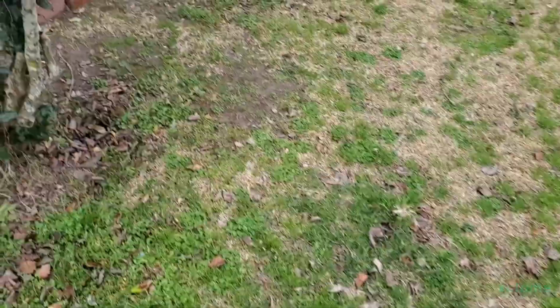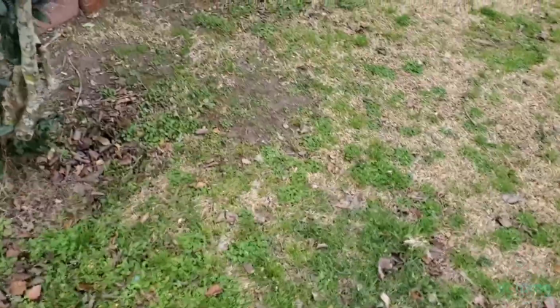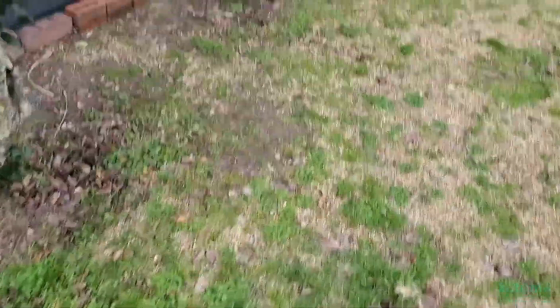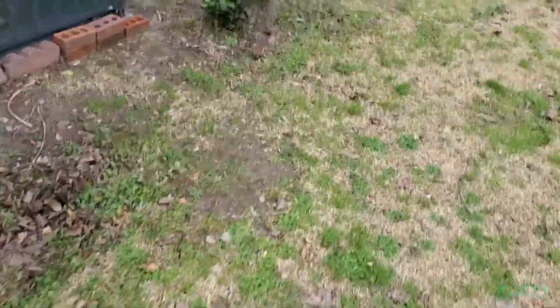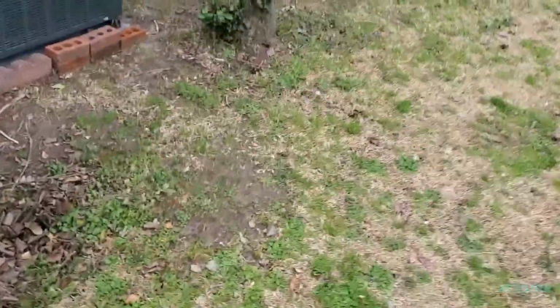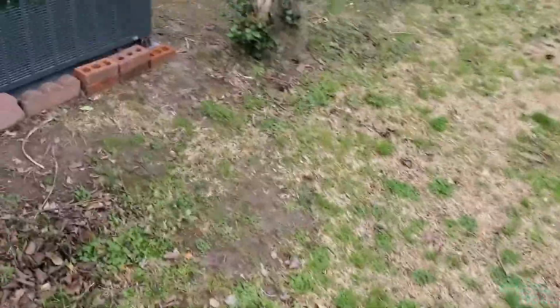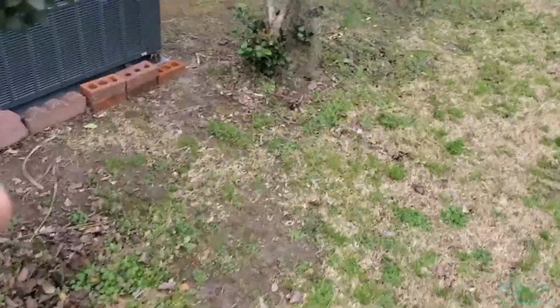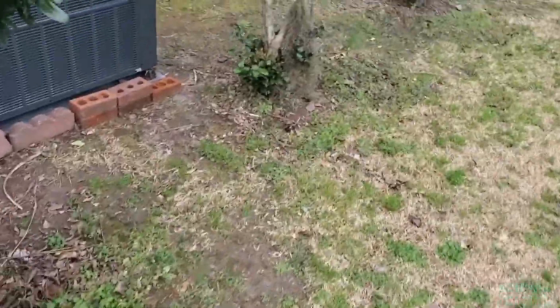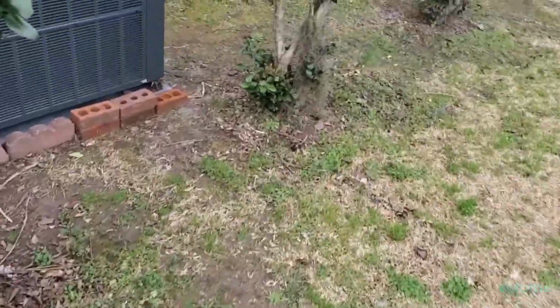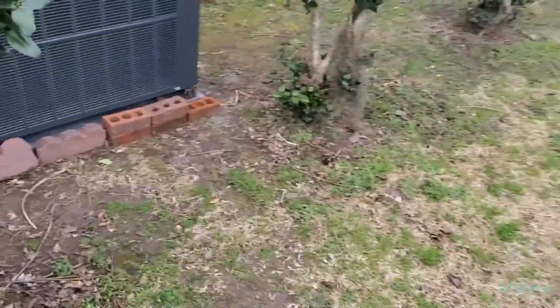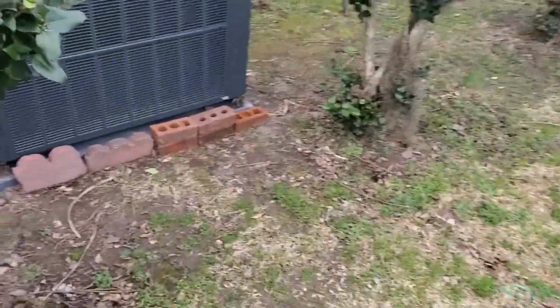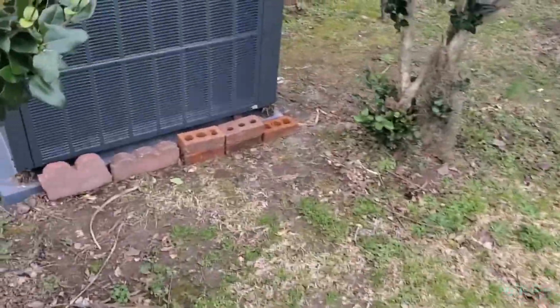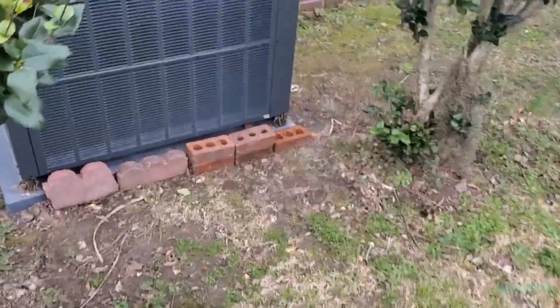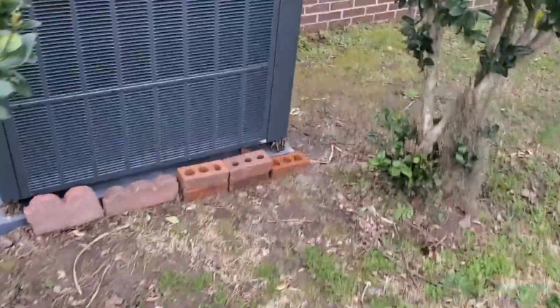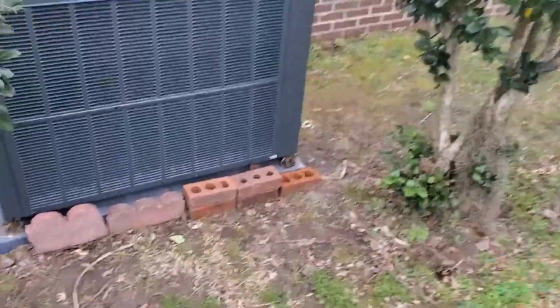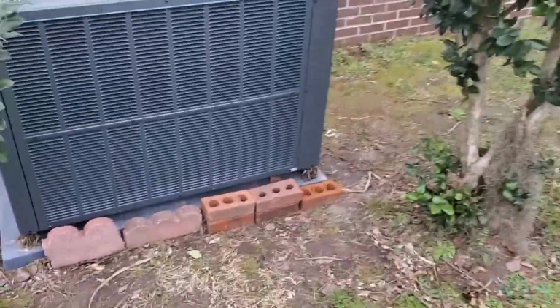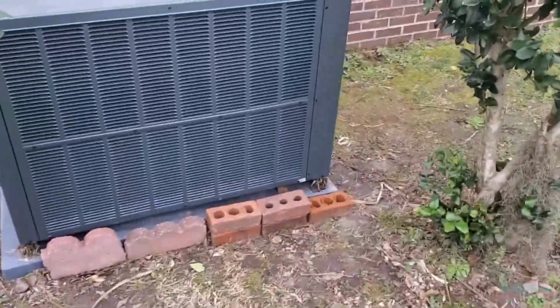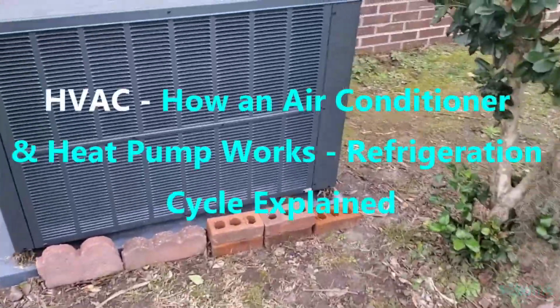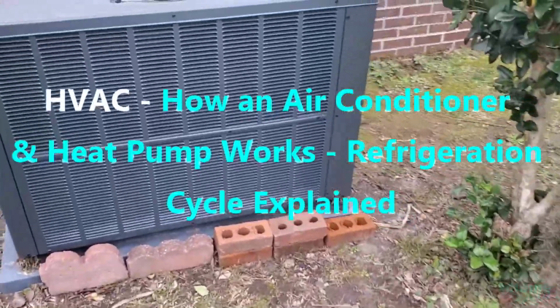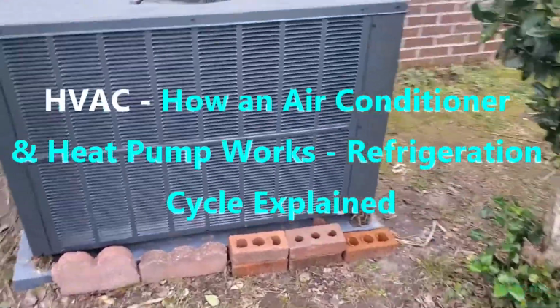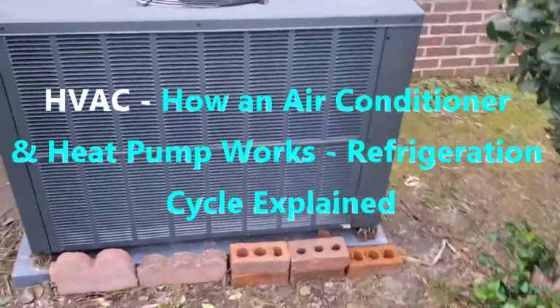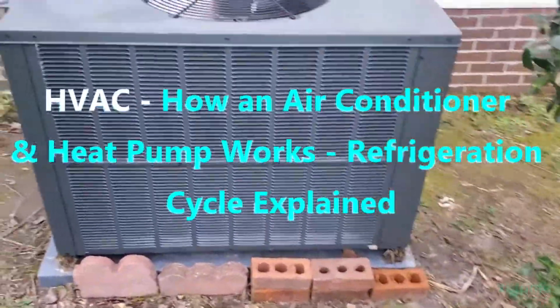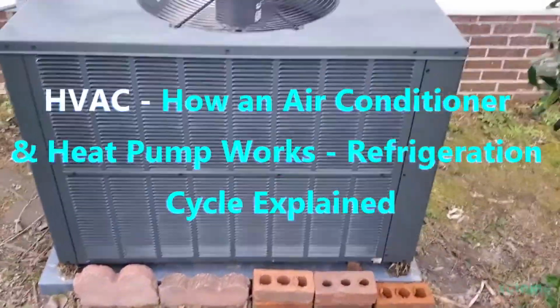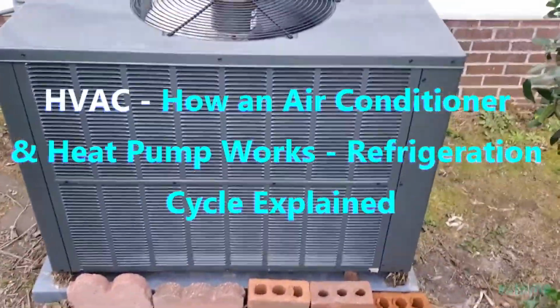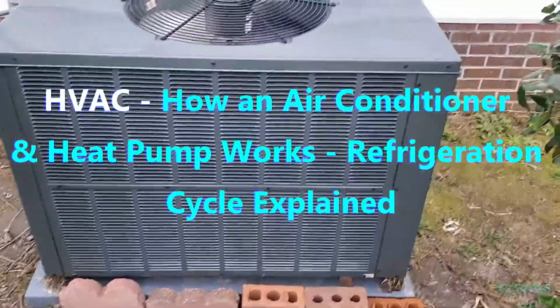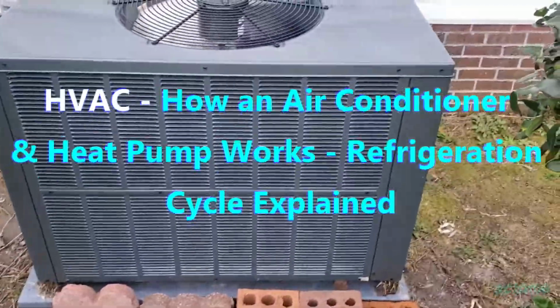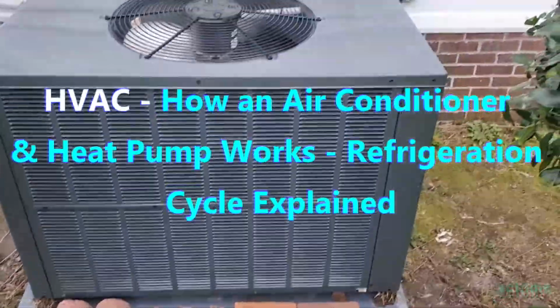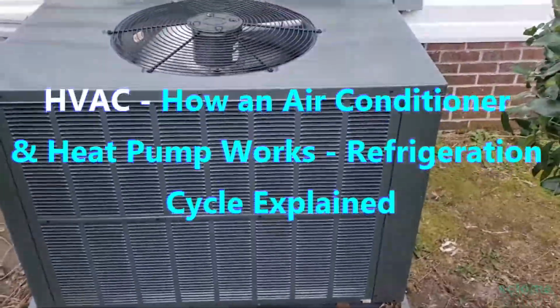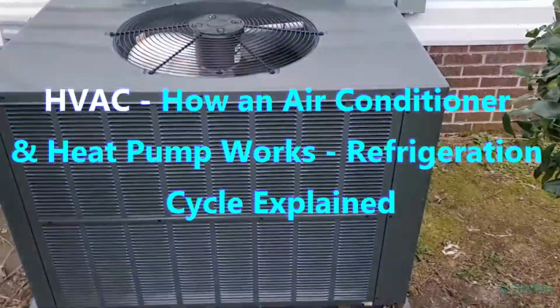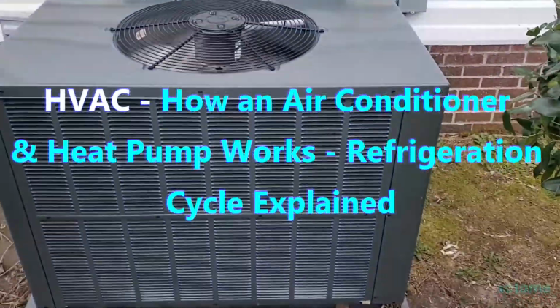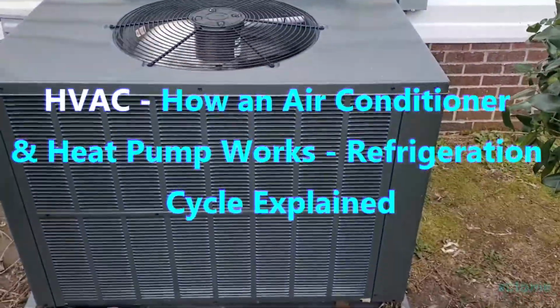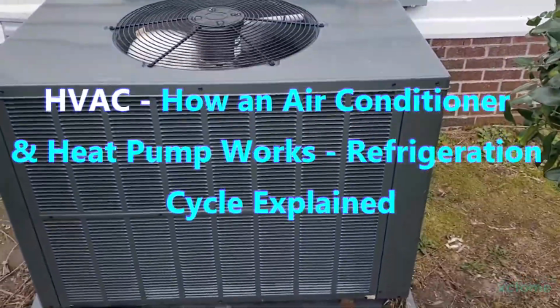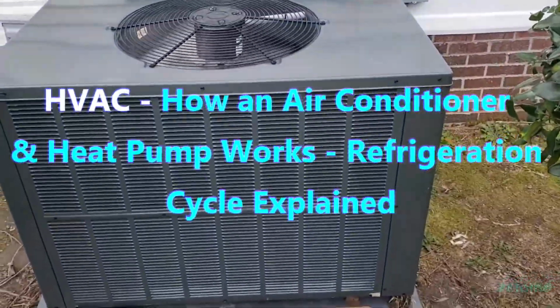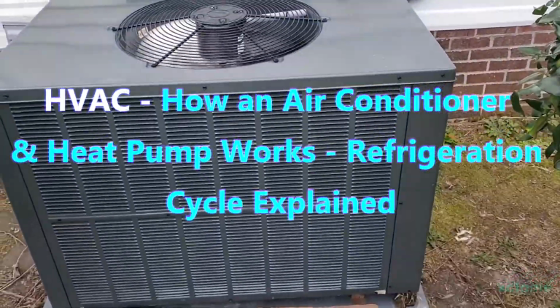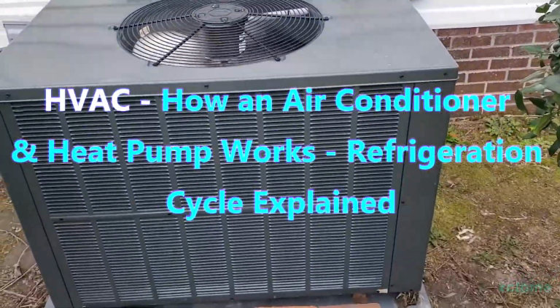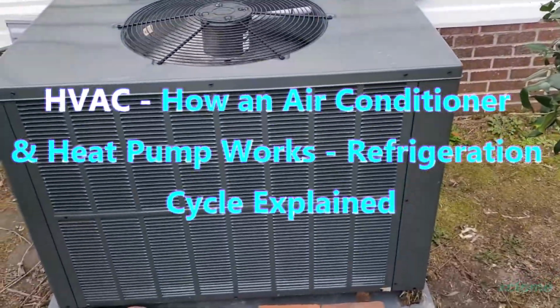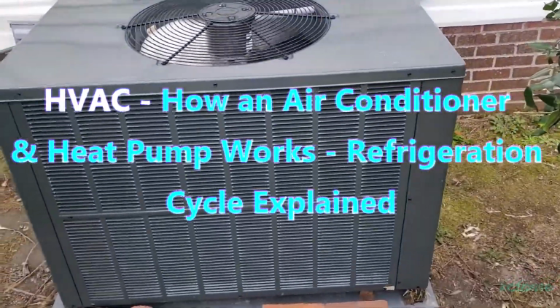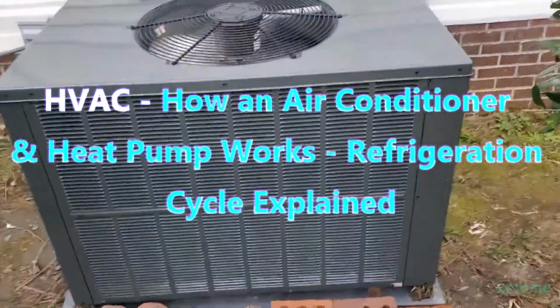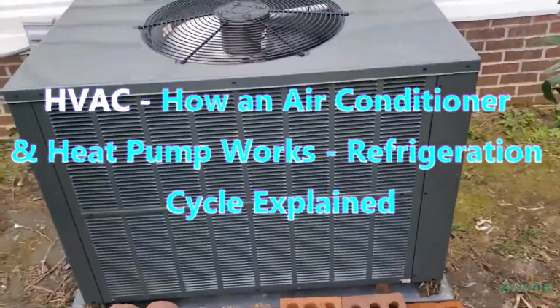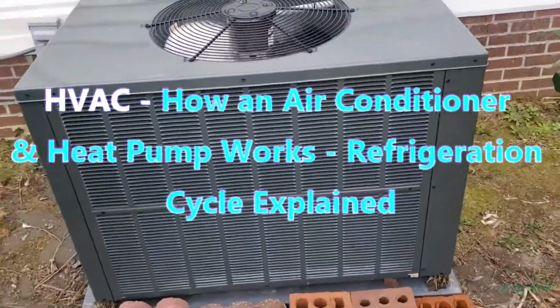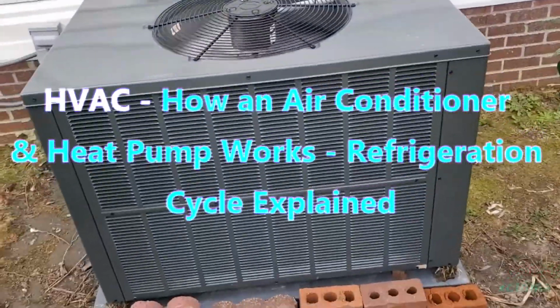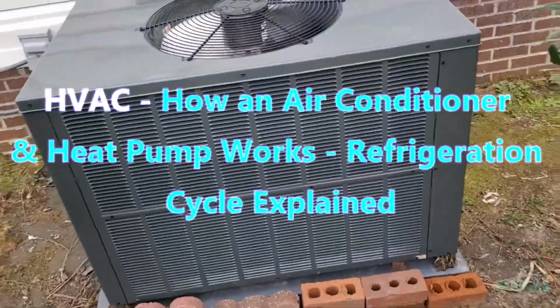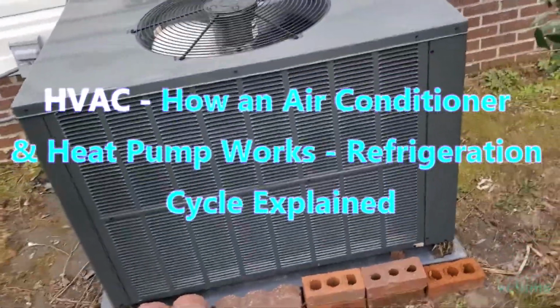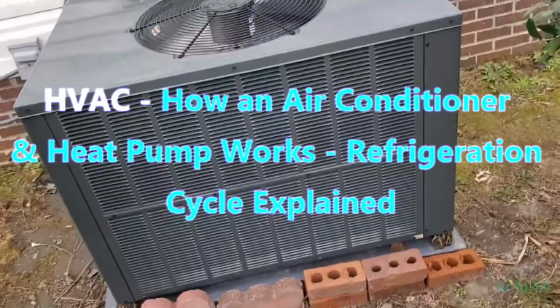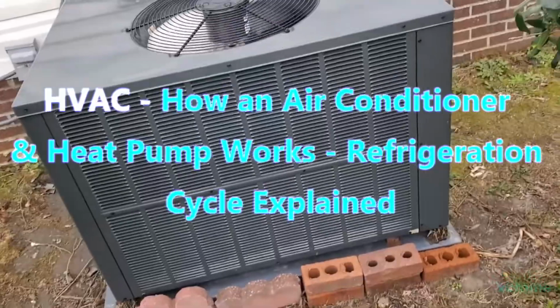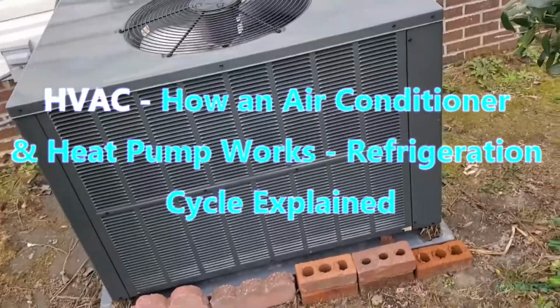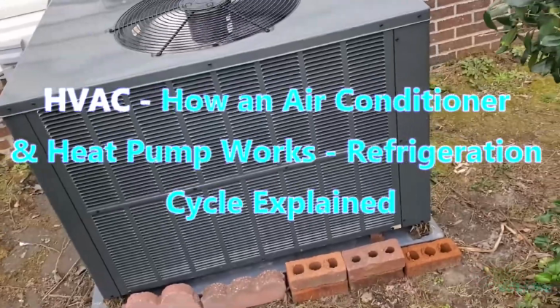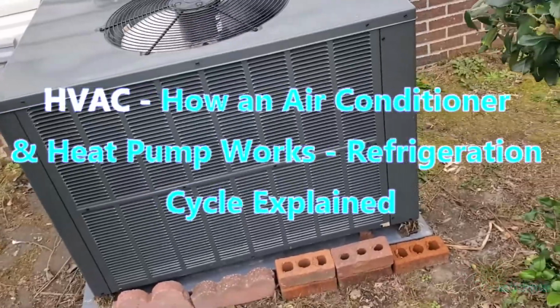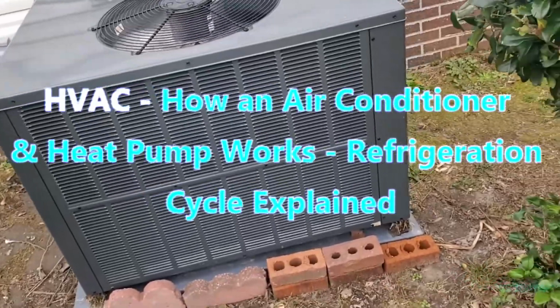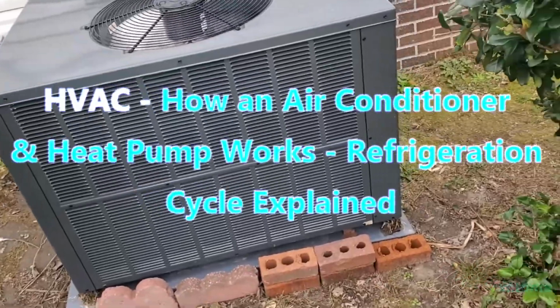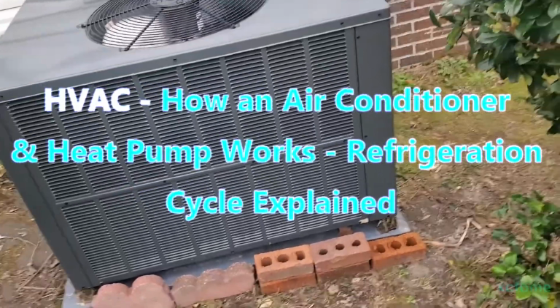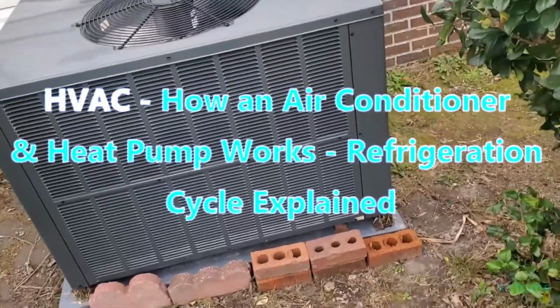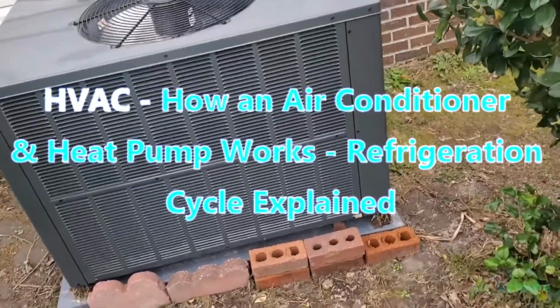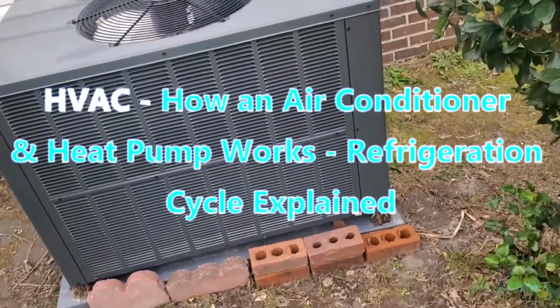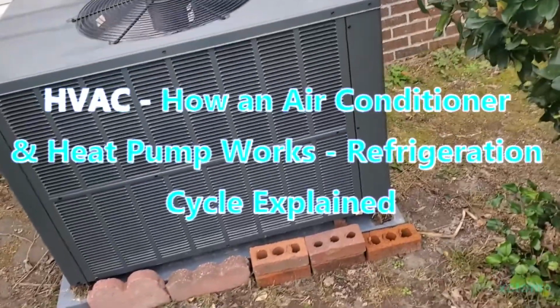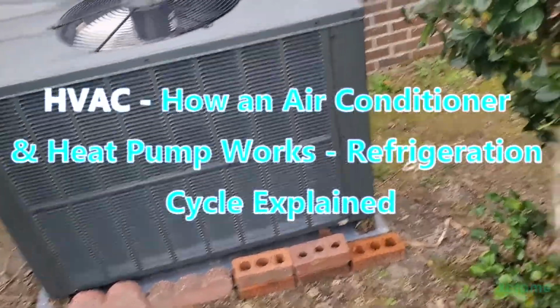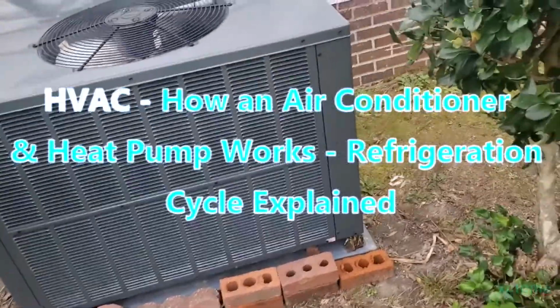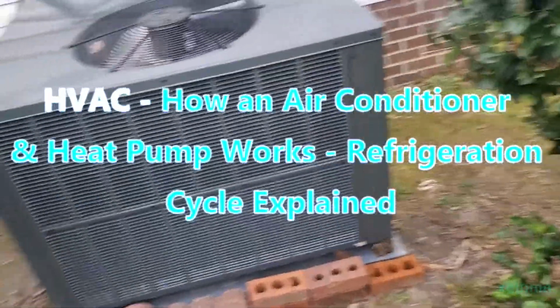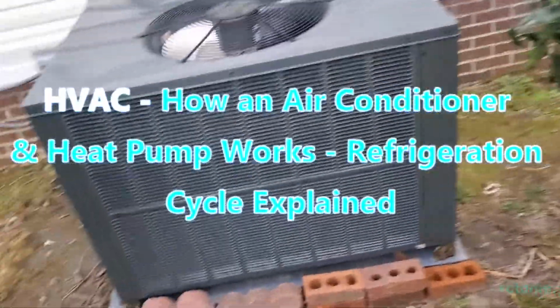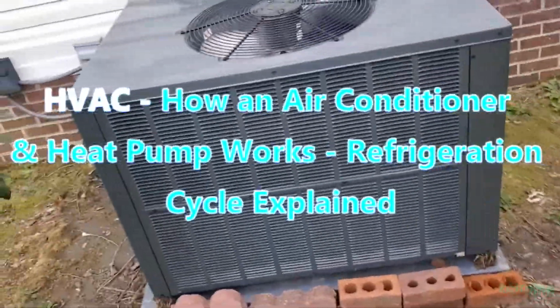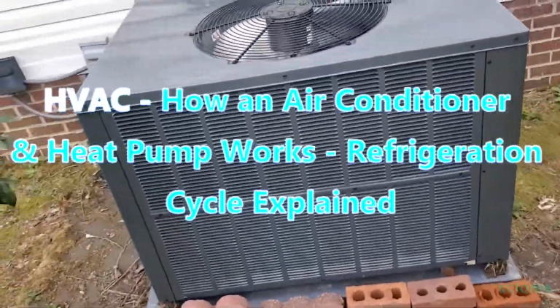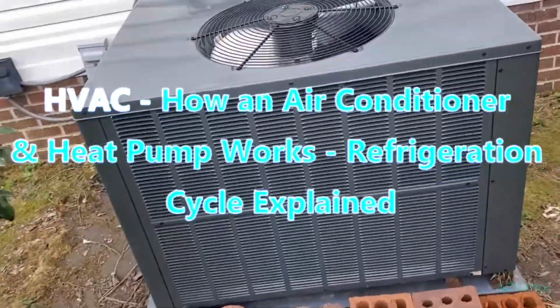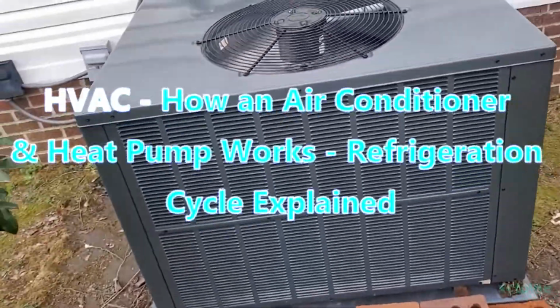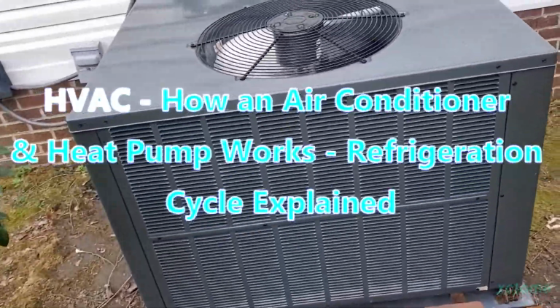In this video I'm going to briefly explain how an air conditioner works and how a heat pump works.